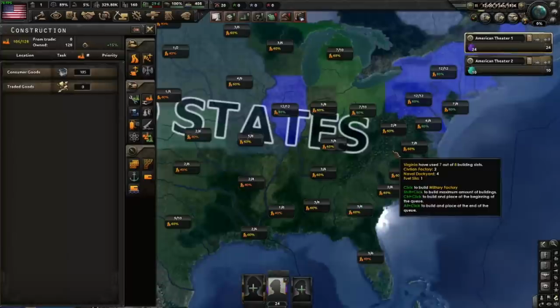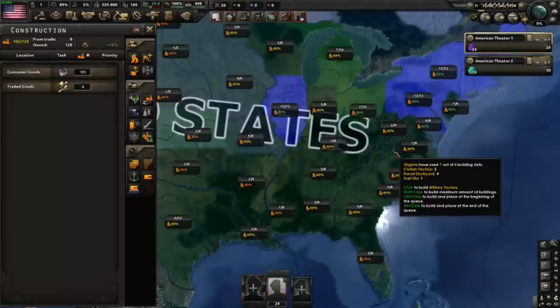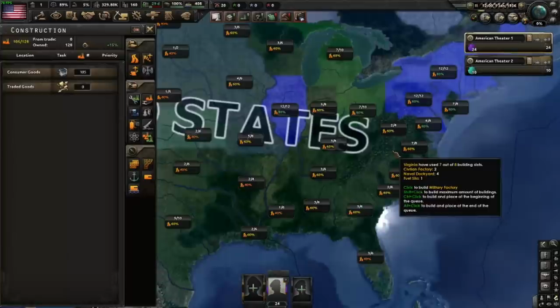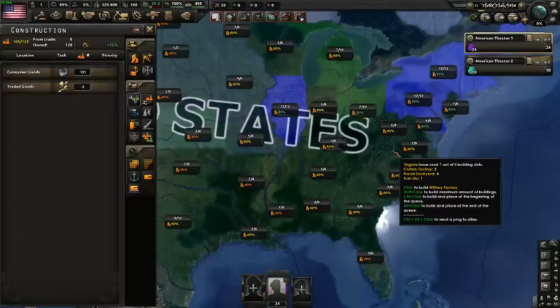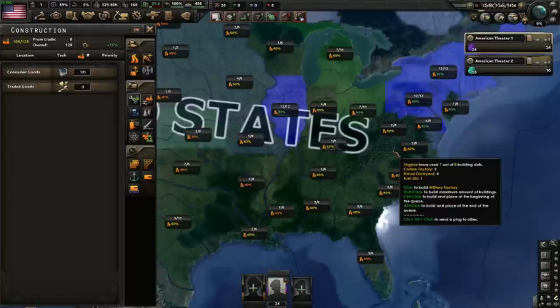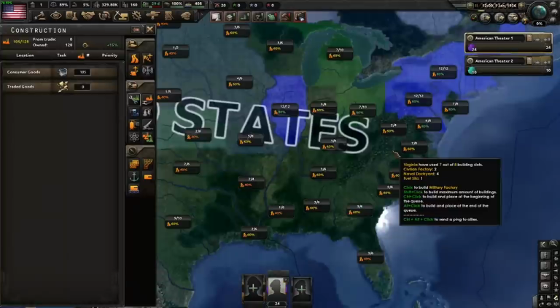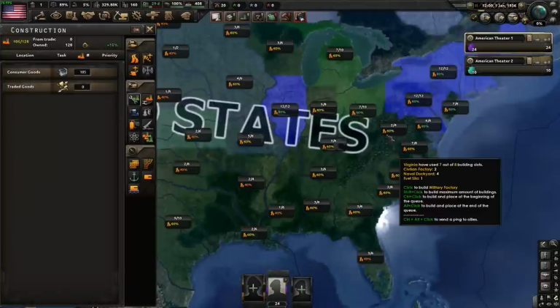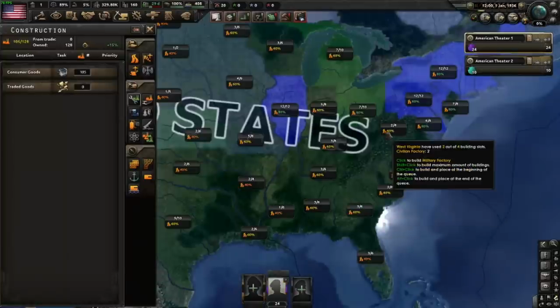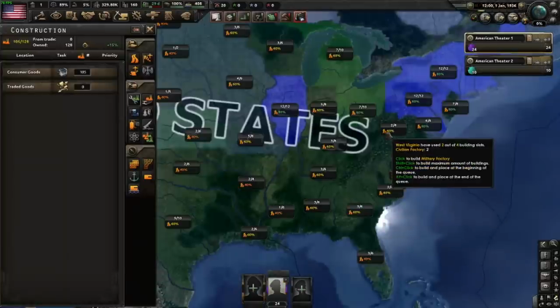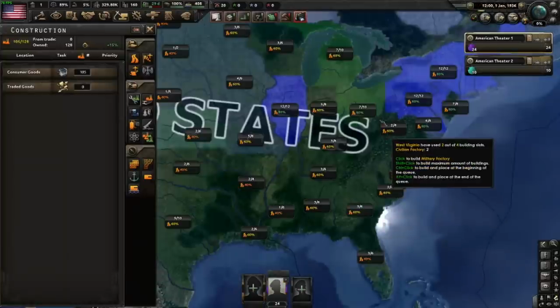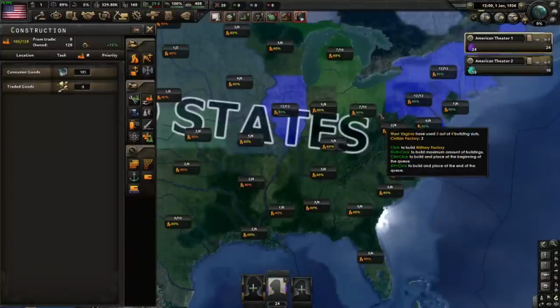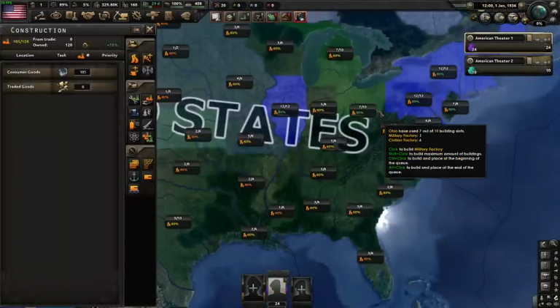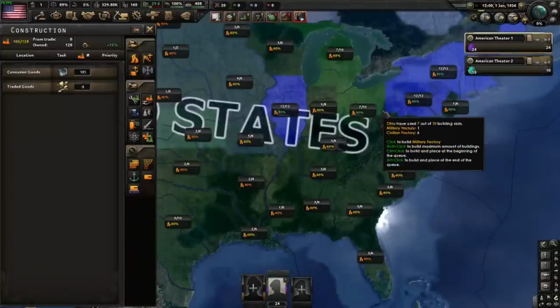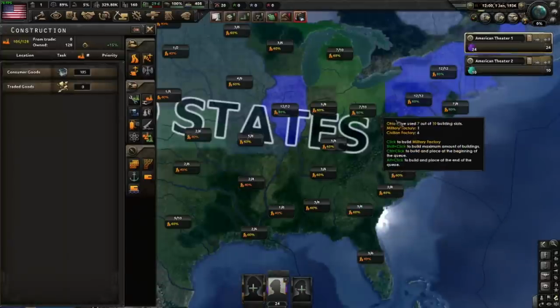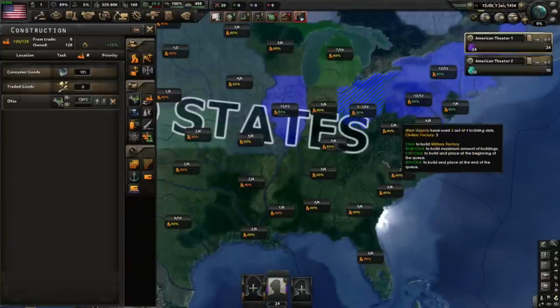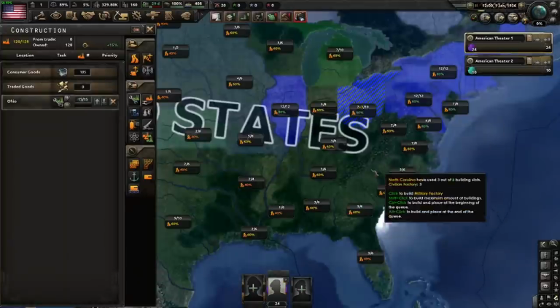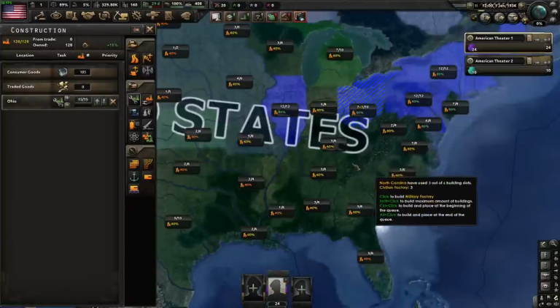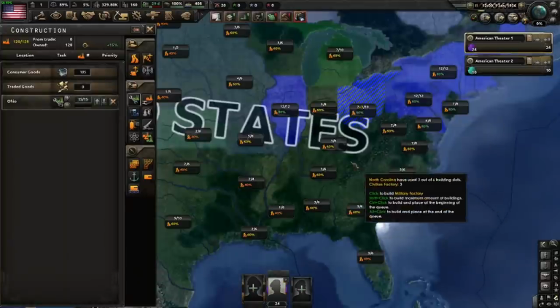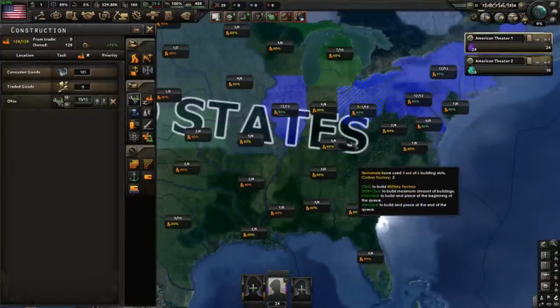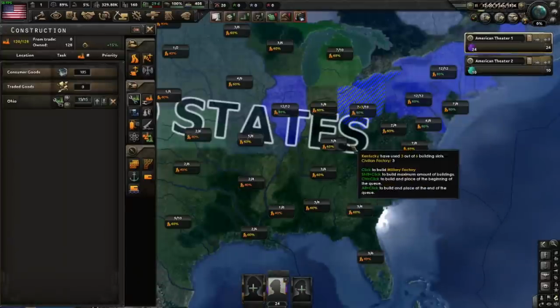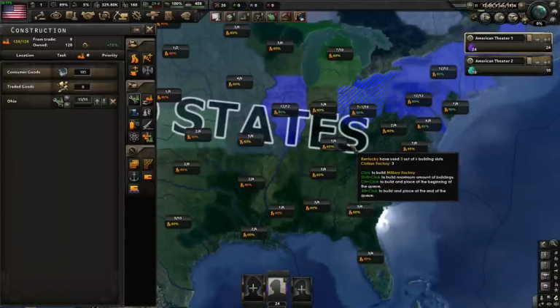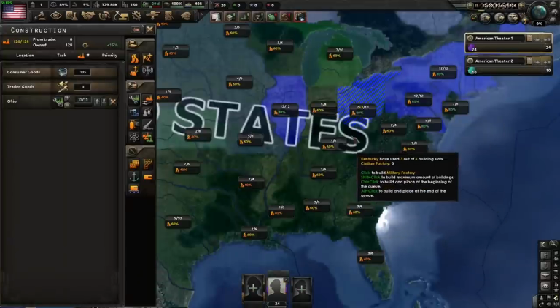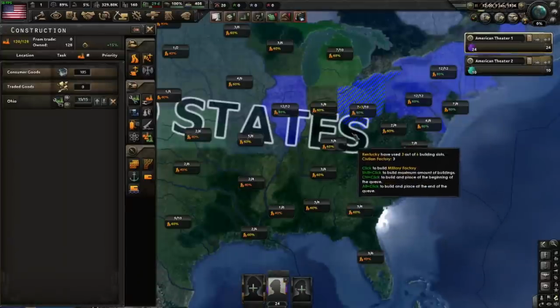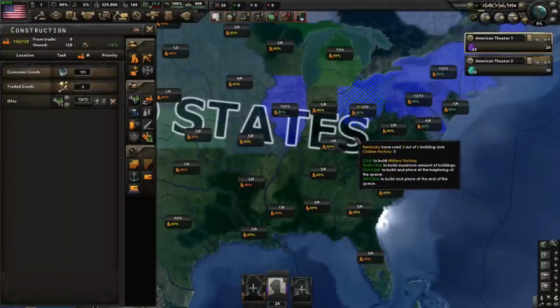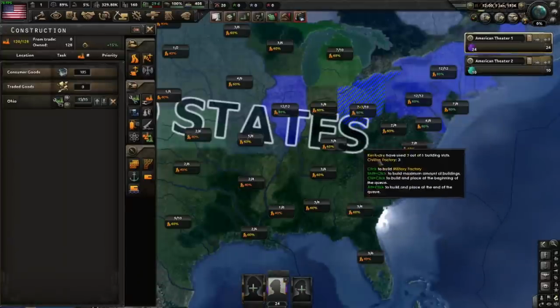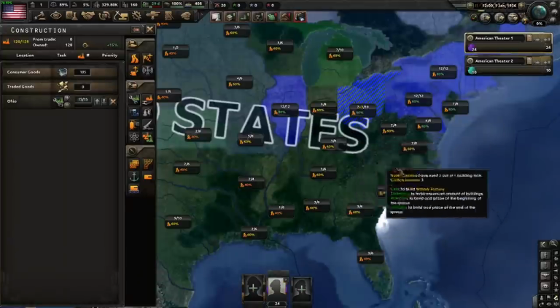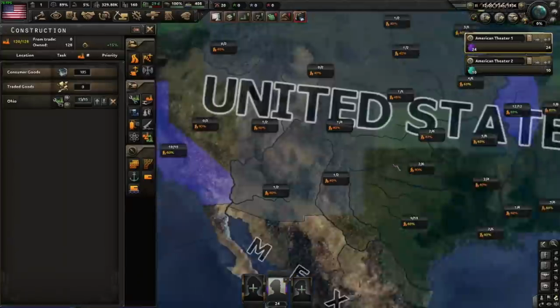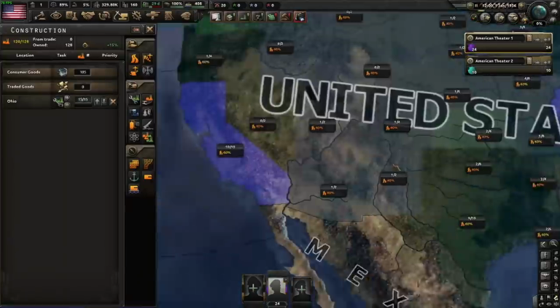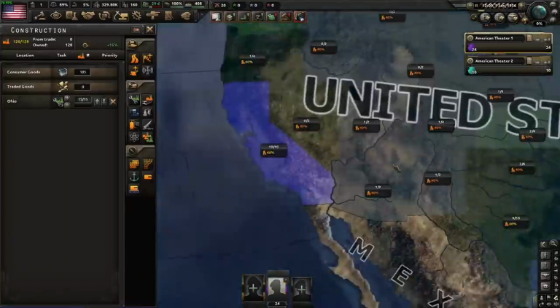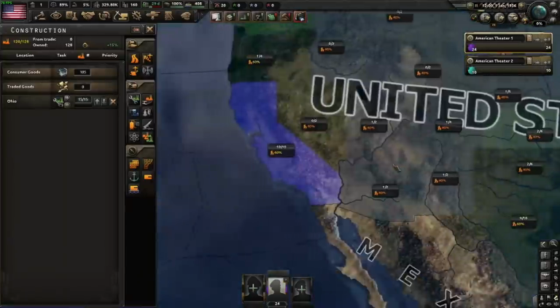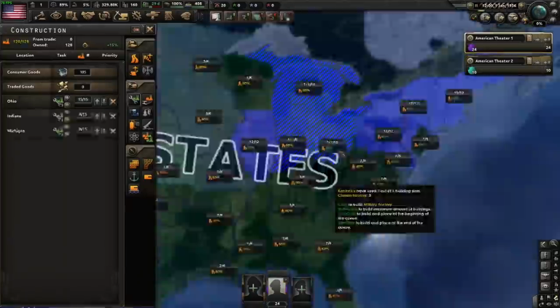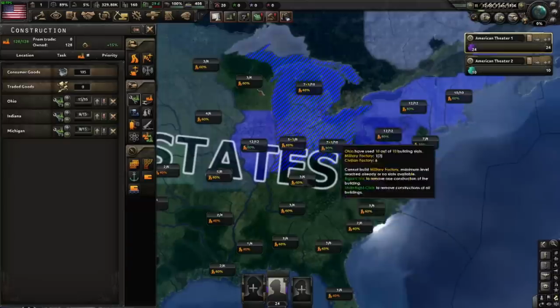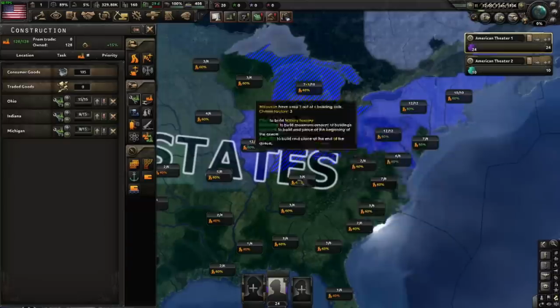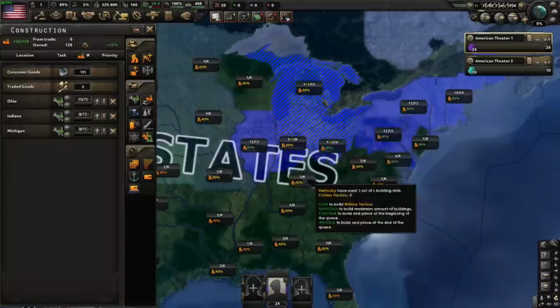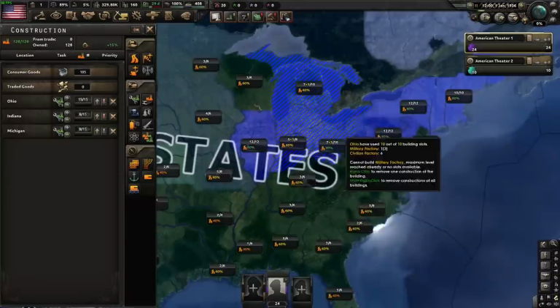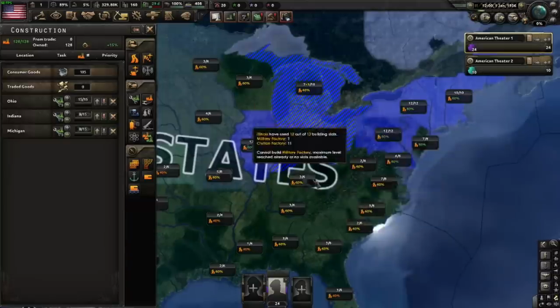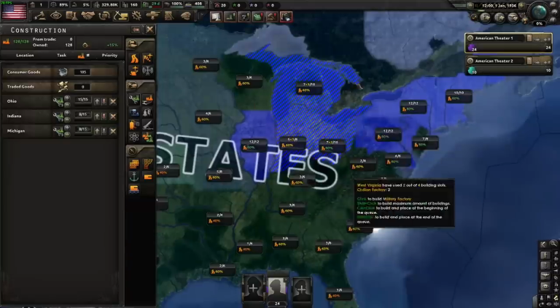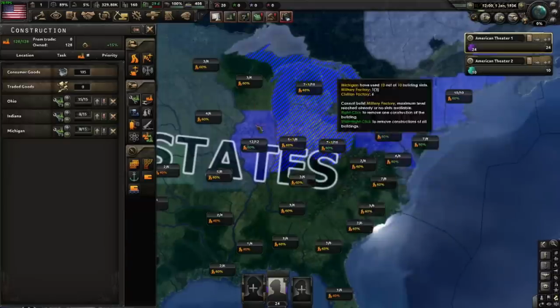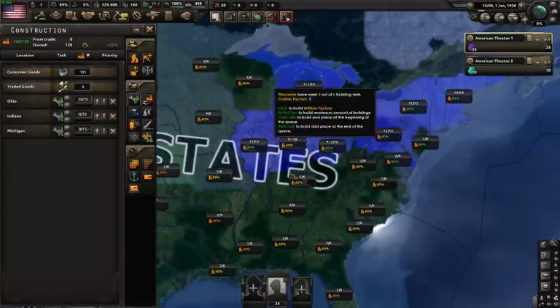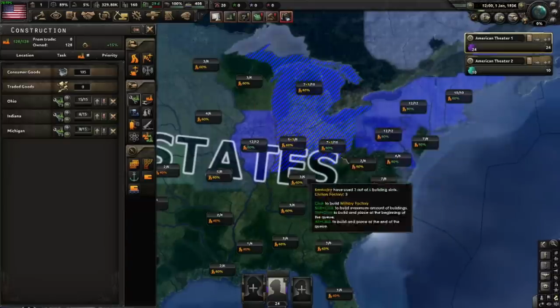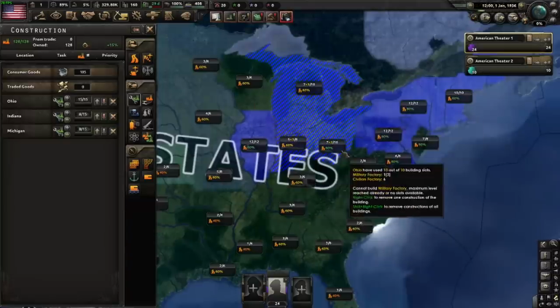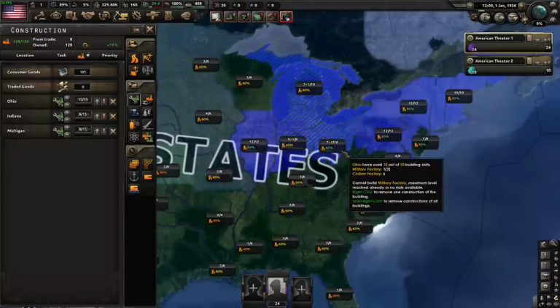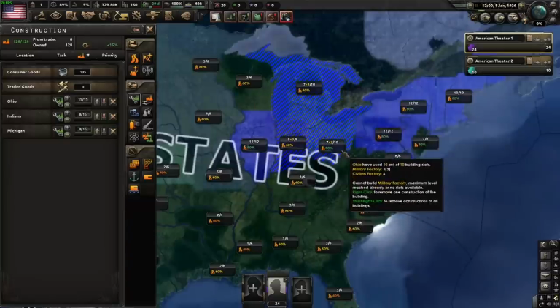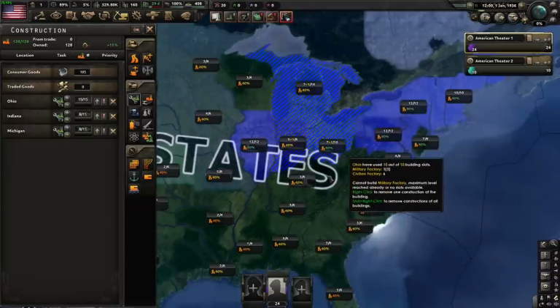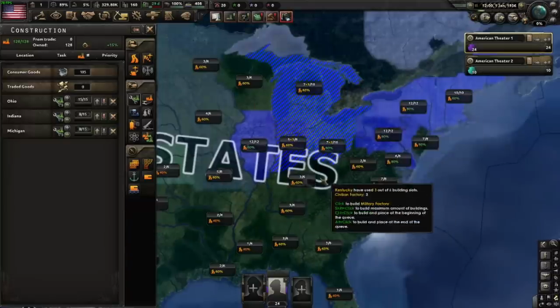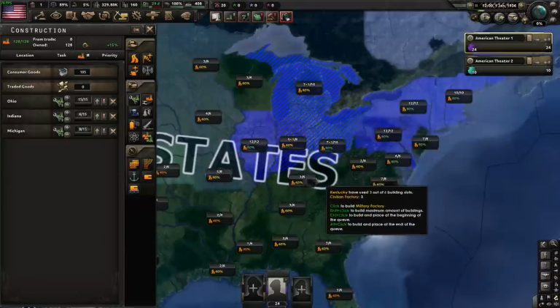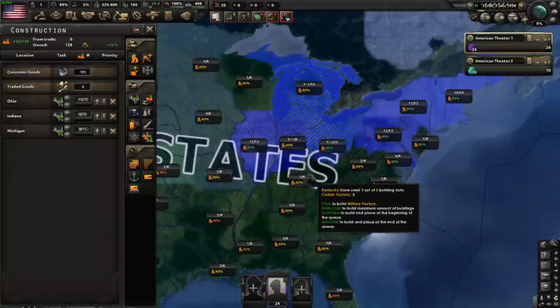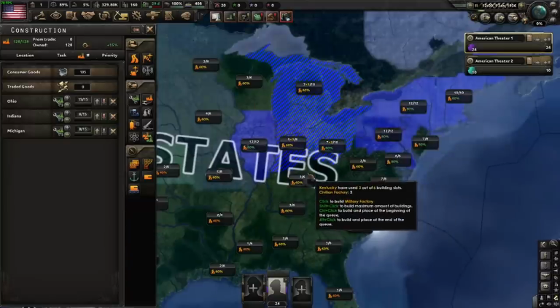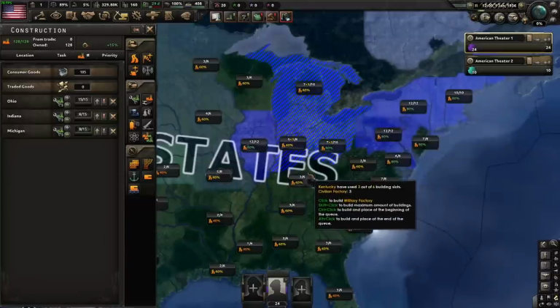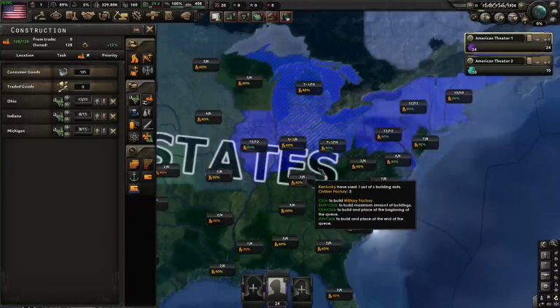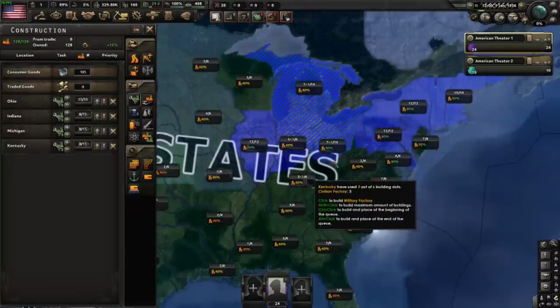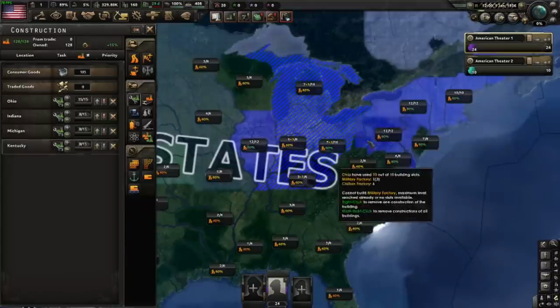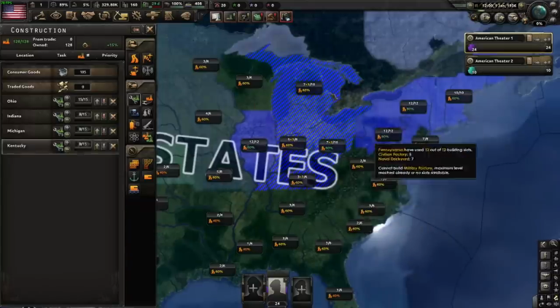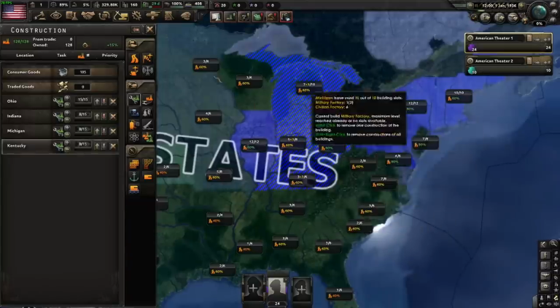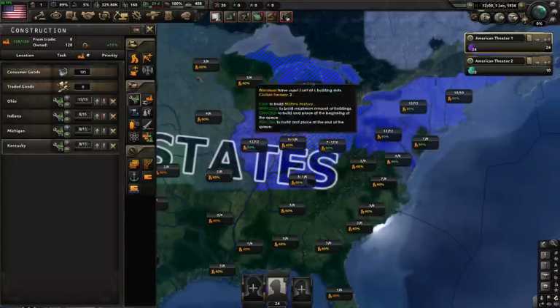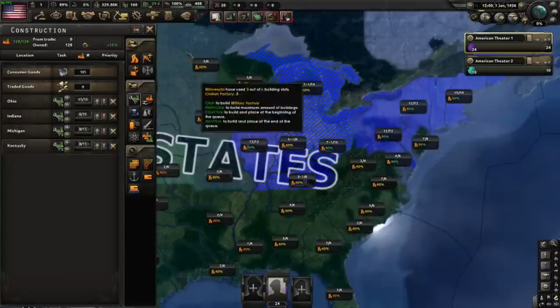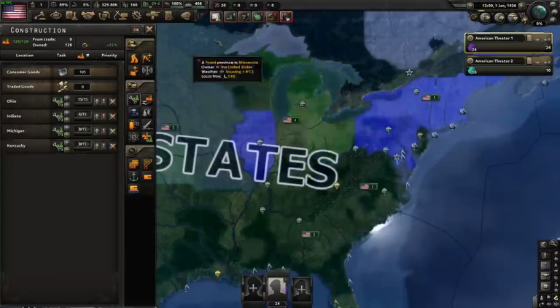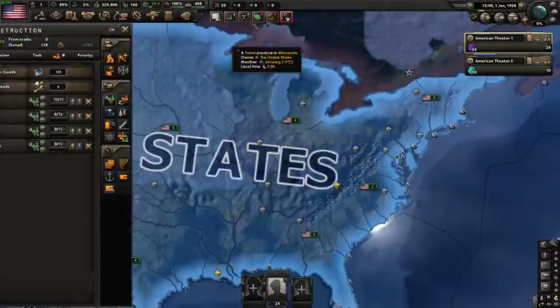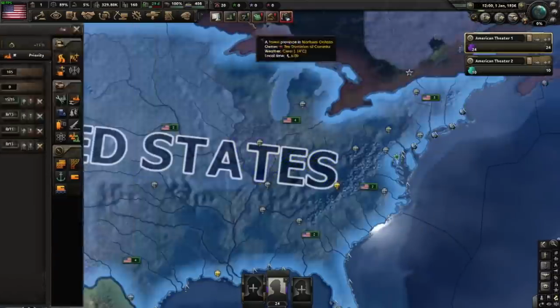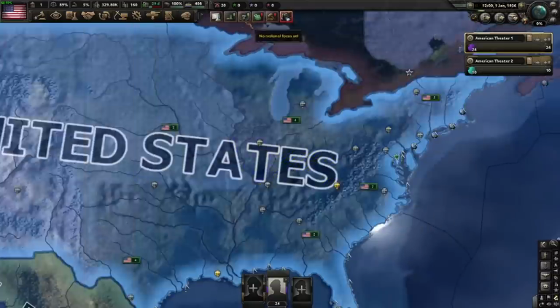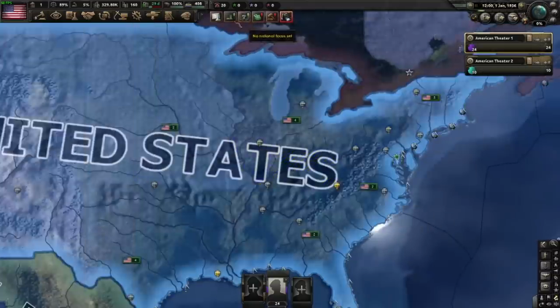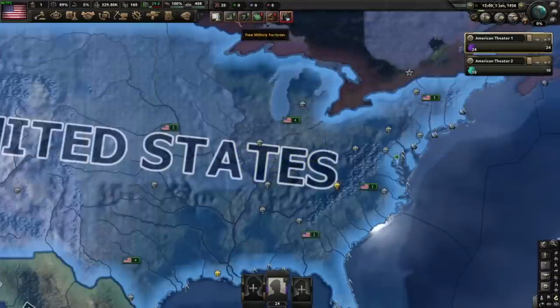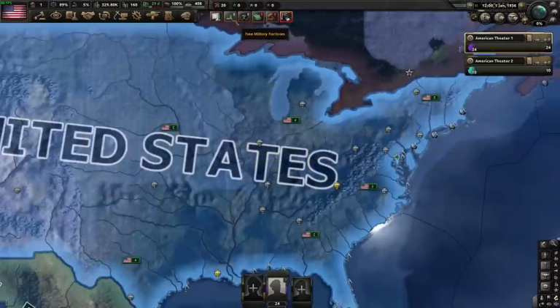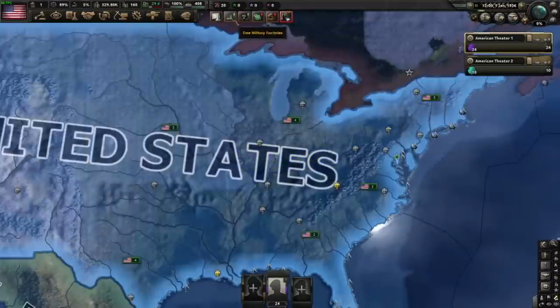Now for factories, we're going to do a controversial thing. I'm going to build mills. This strat requires us to go to war, so we will build mills. We're going to need them.